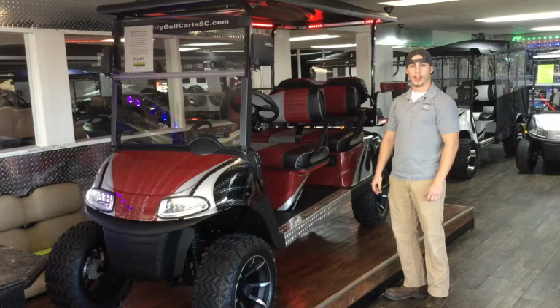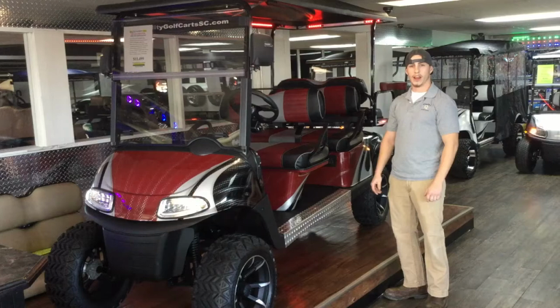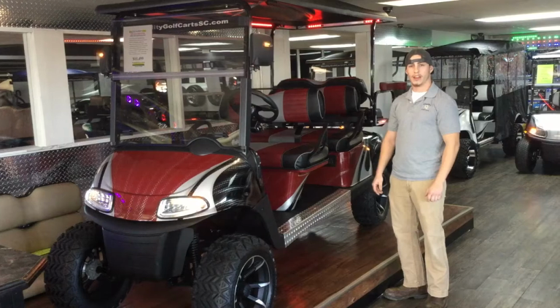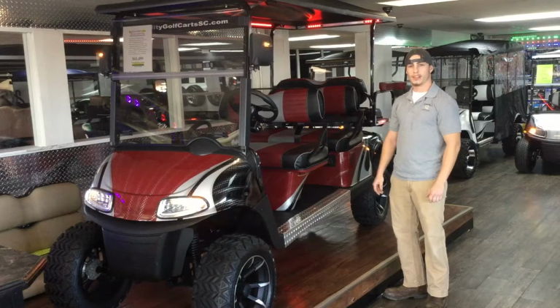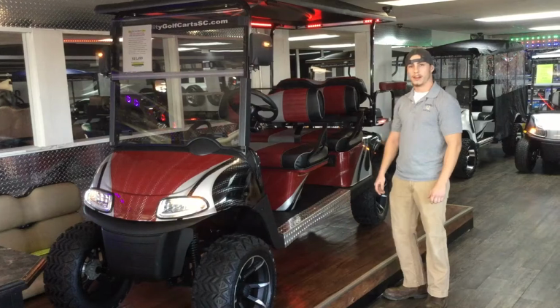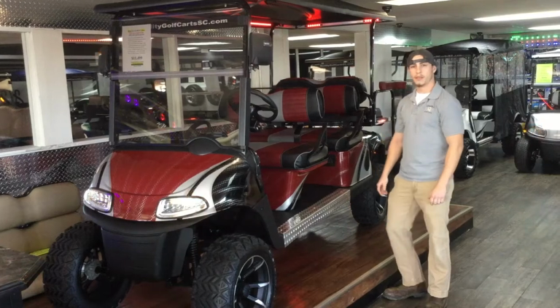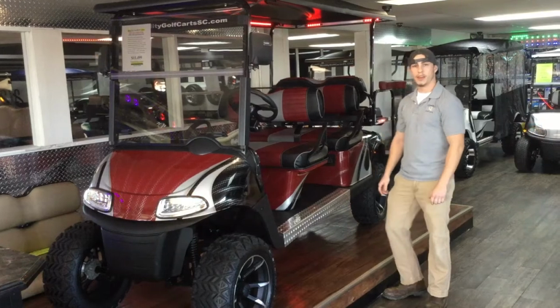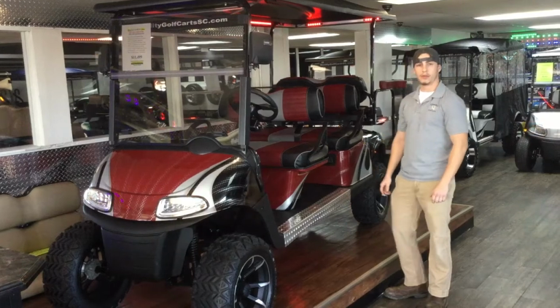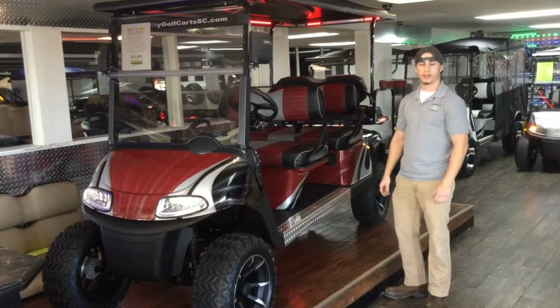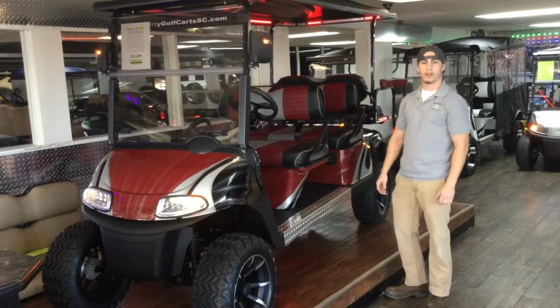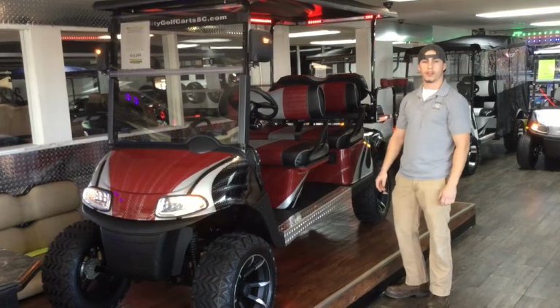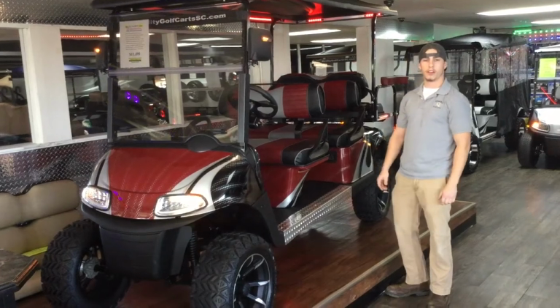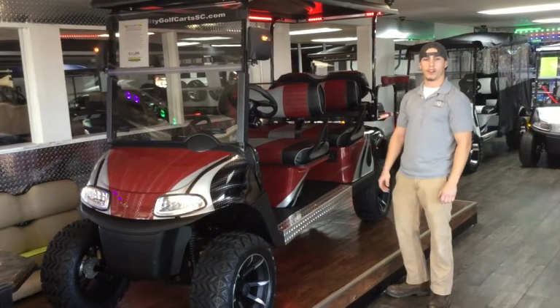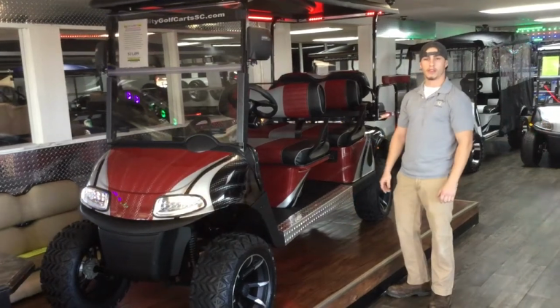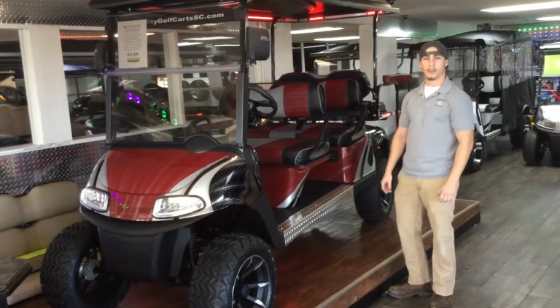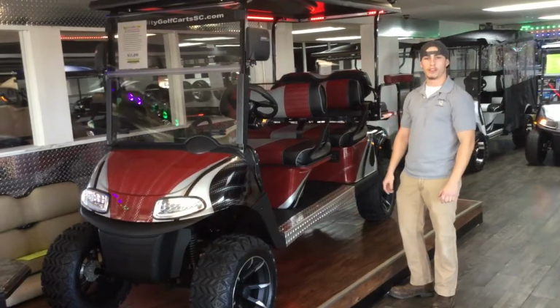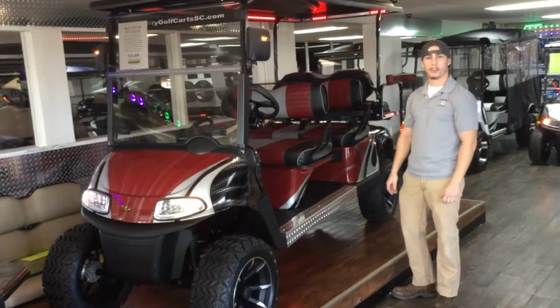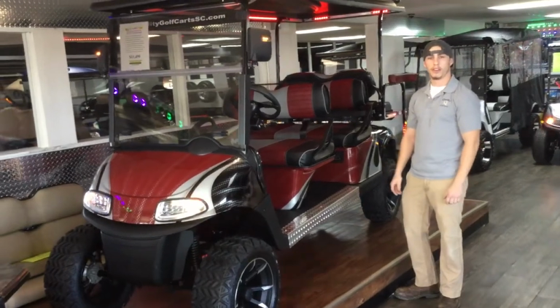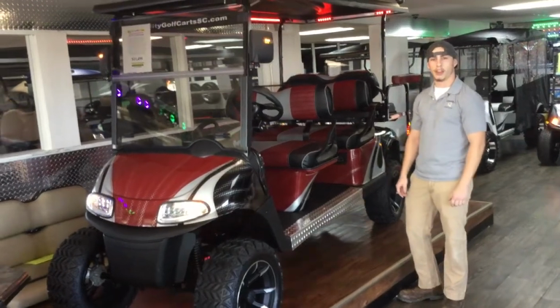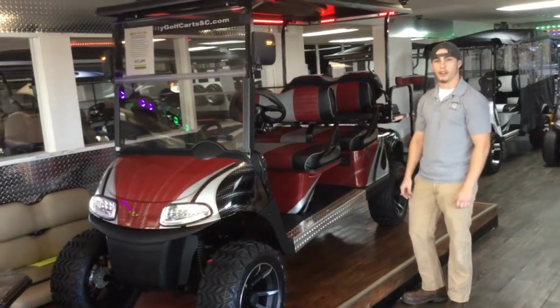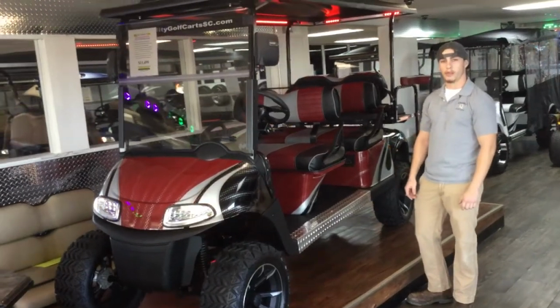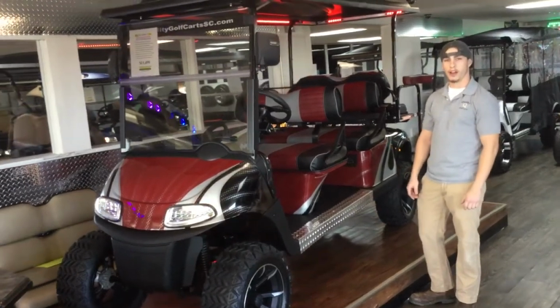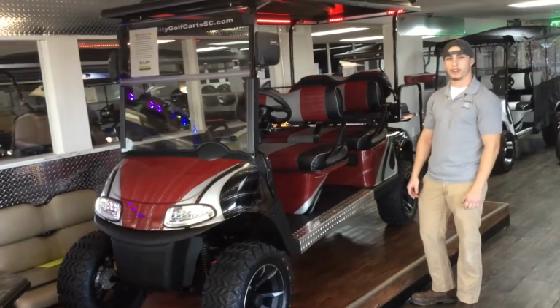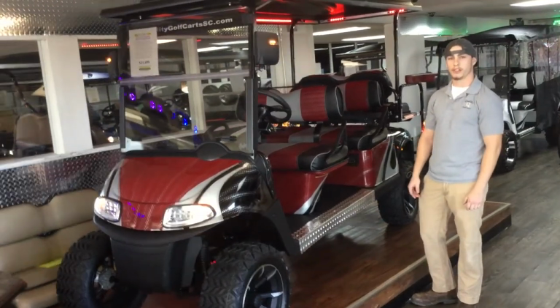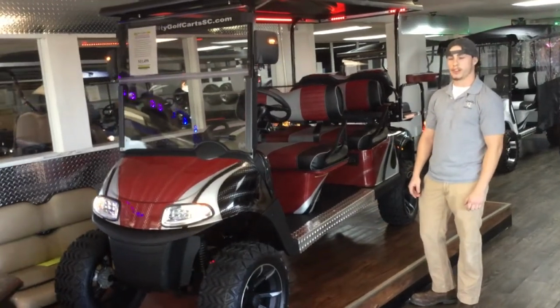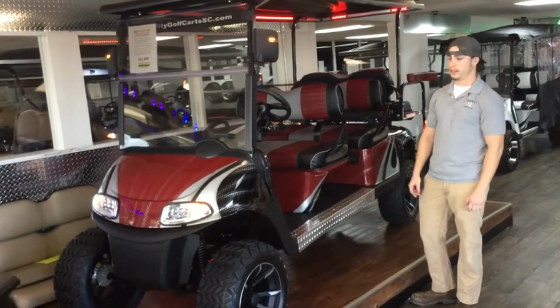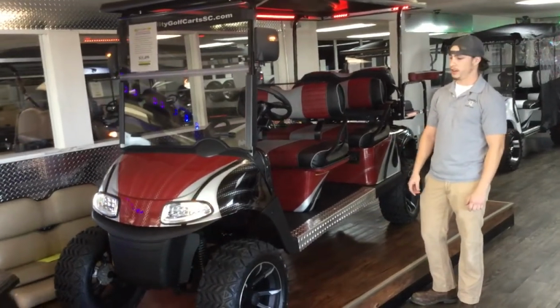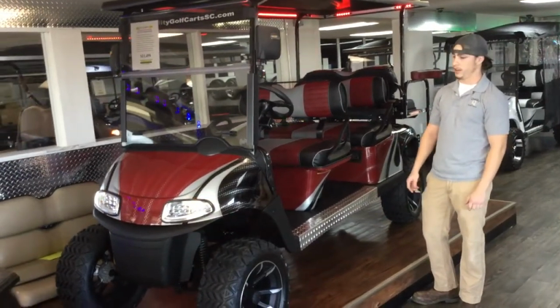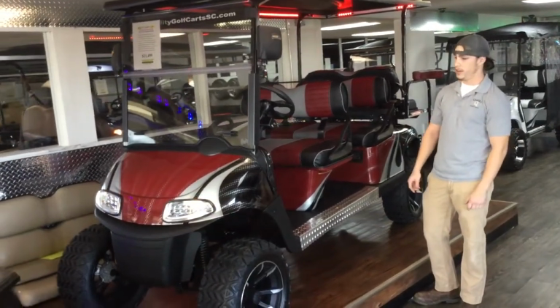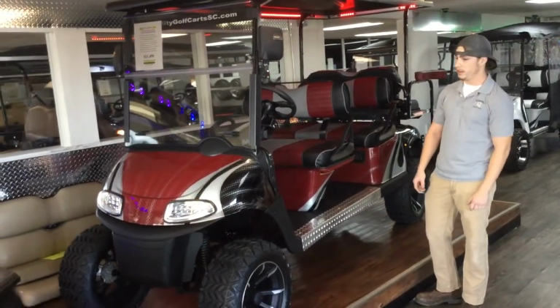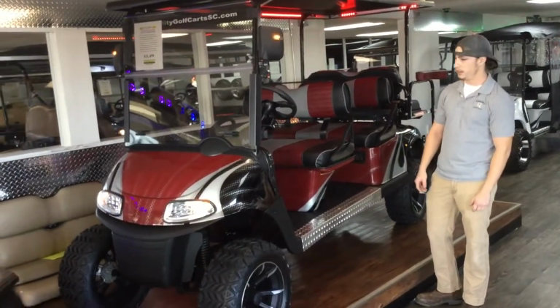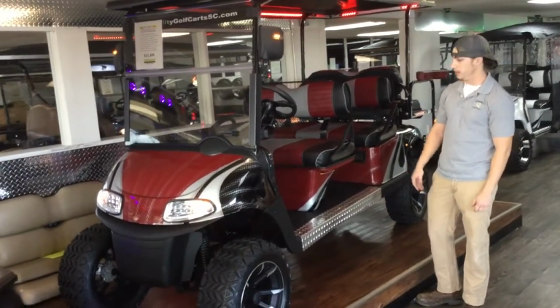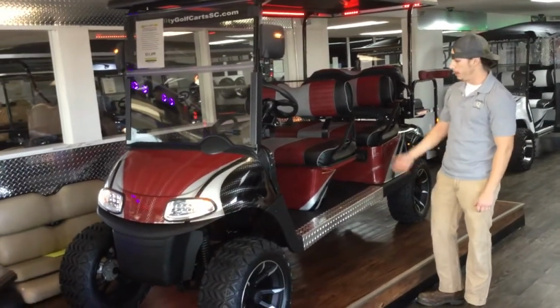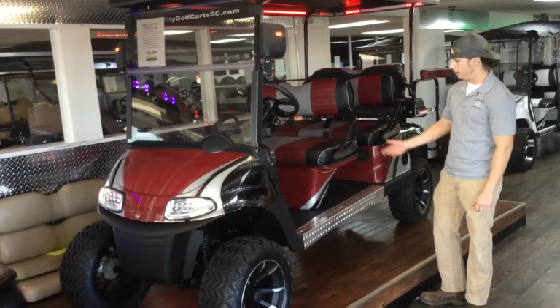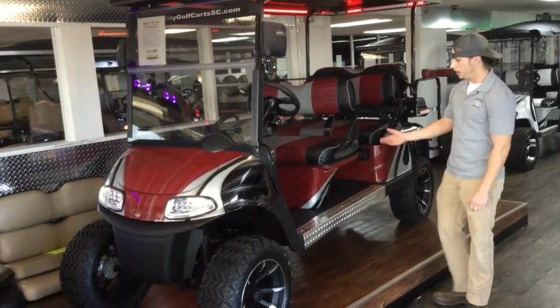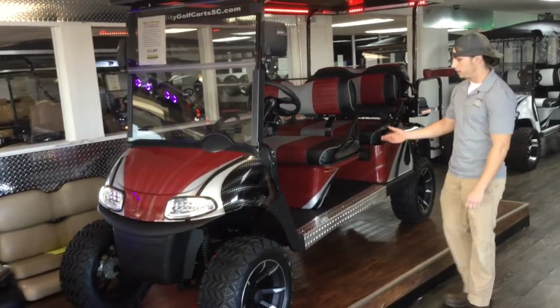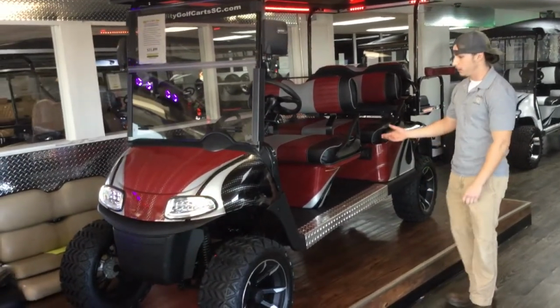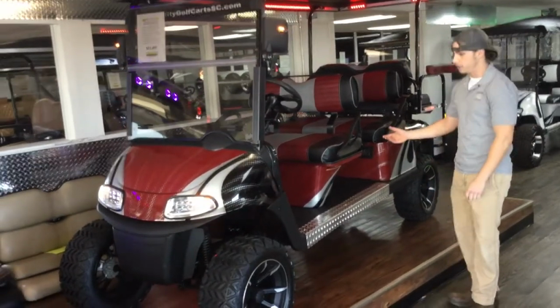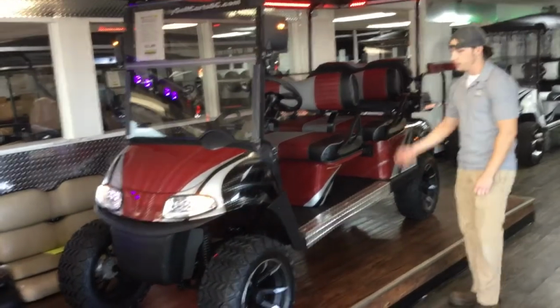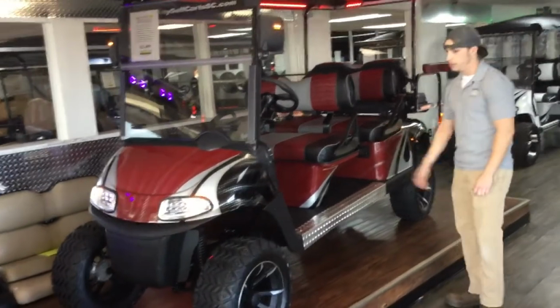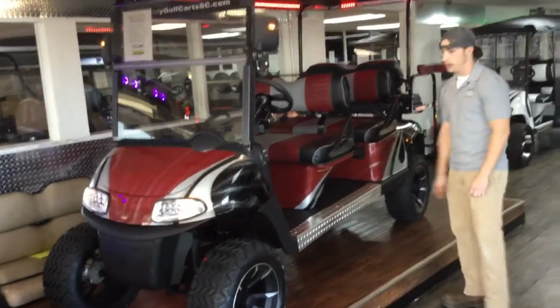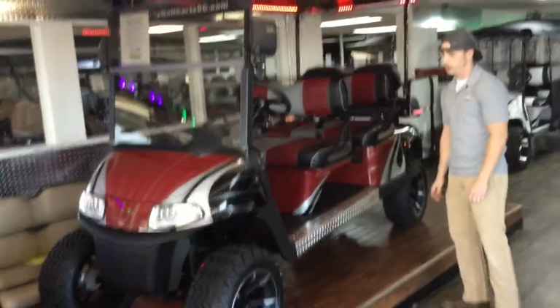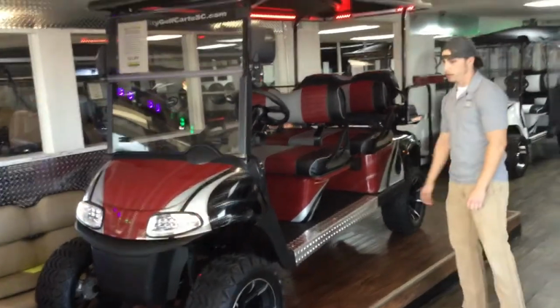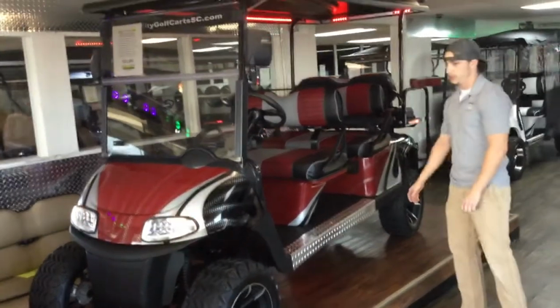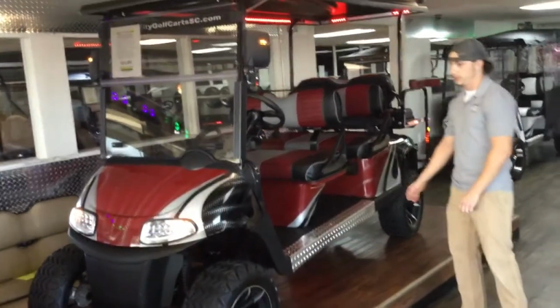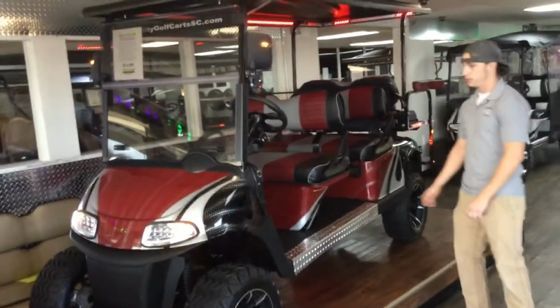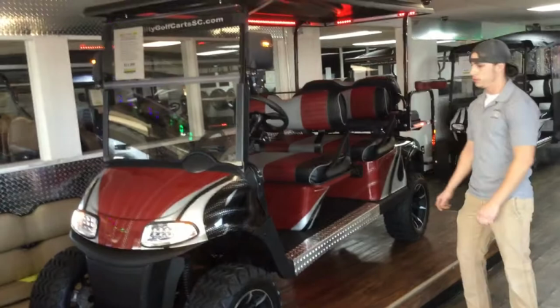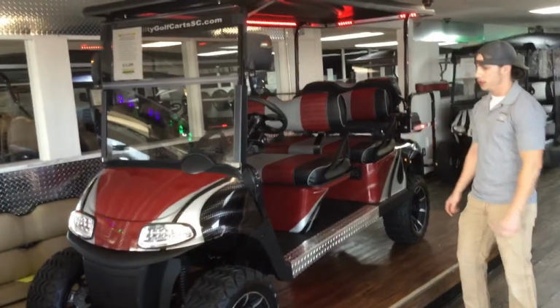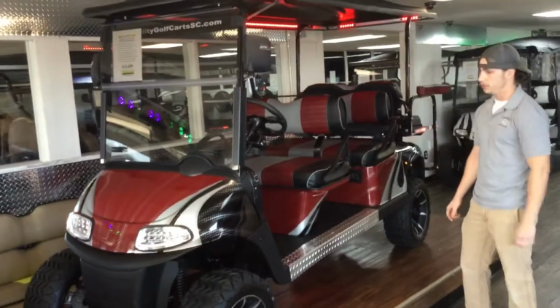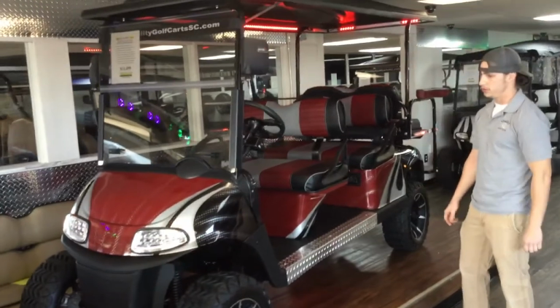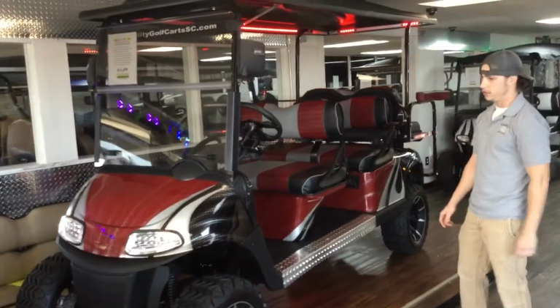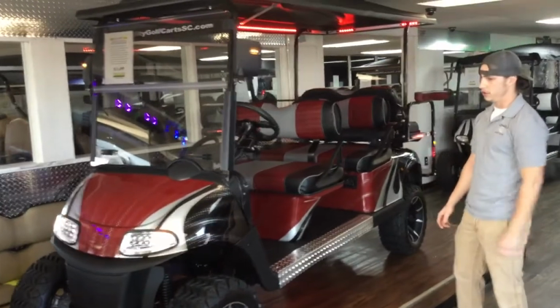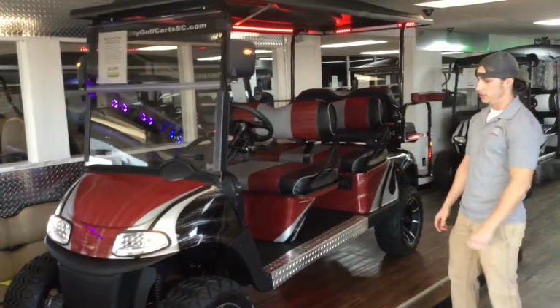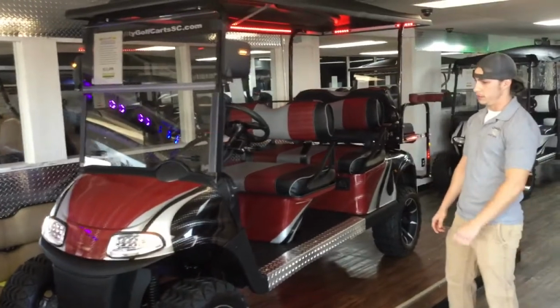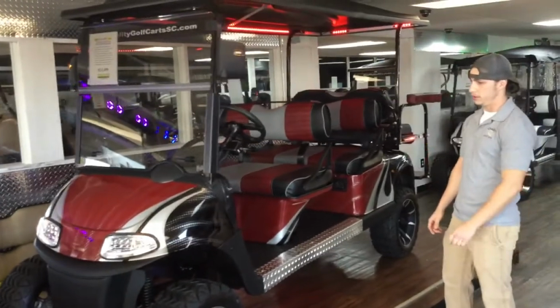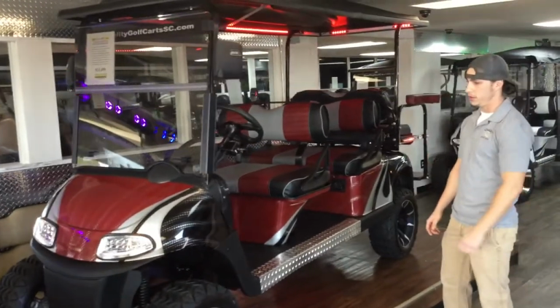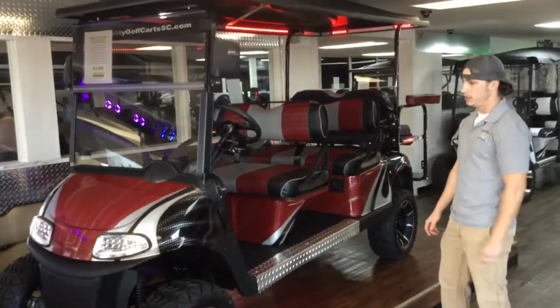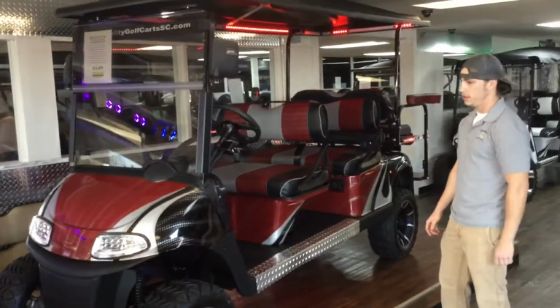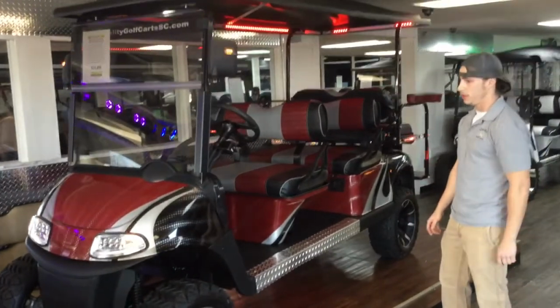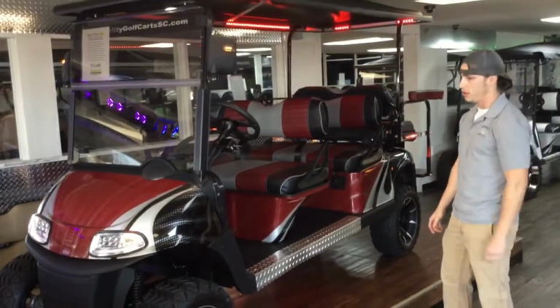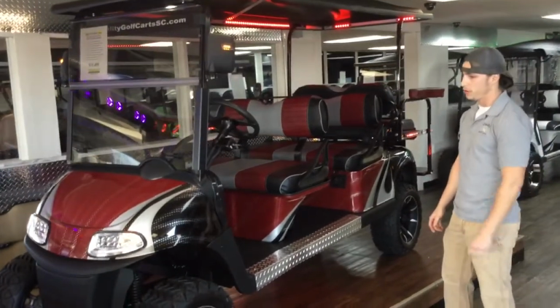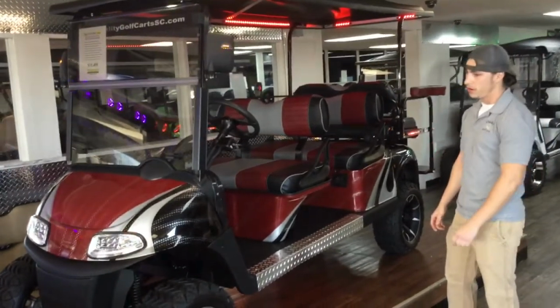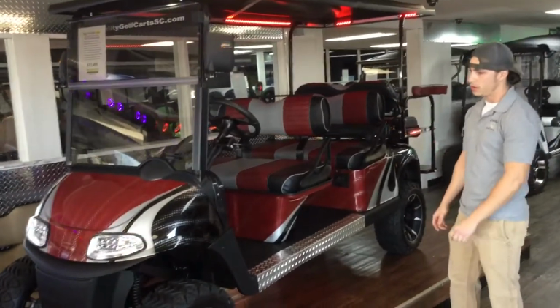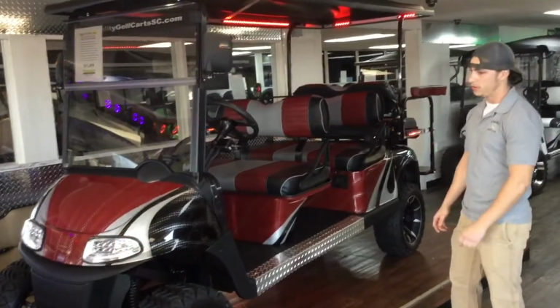Hi, I'm Nick with Quality Golf Carts located in Rock Hill, South Carolina. Today I'd like to talk to you about our six-passenger limousine golf carts.